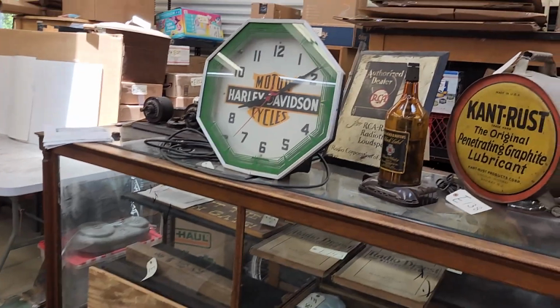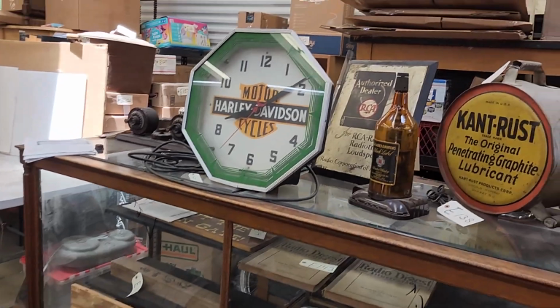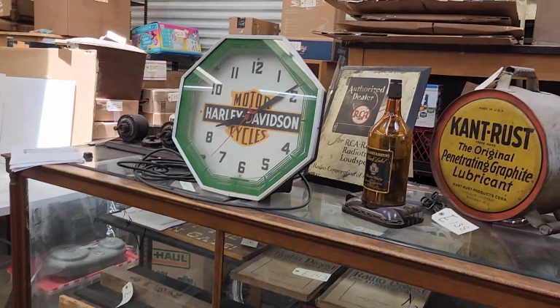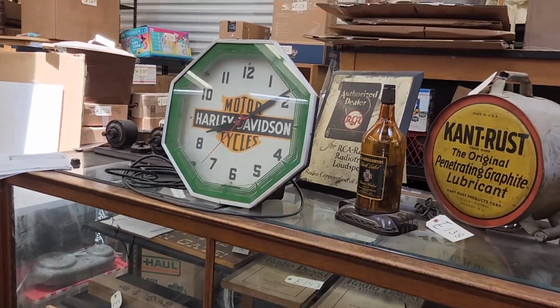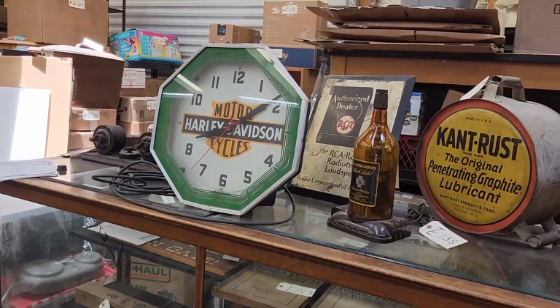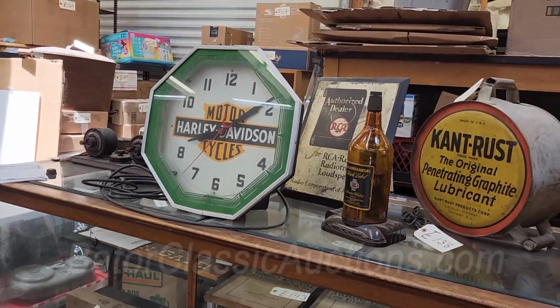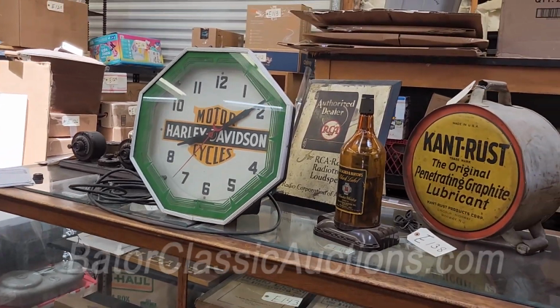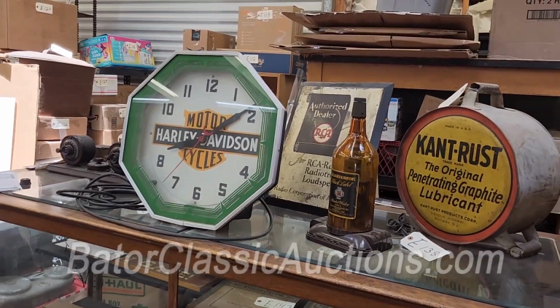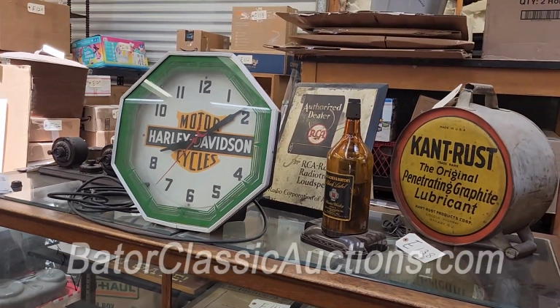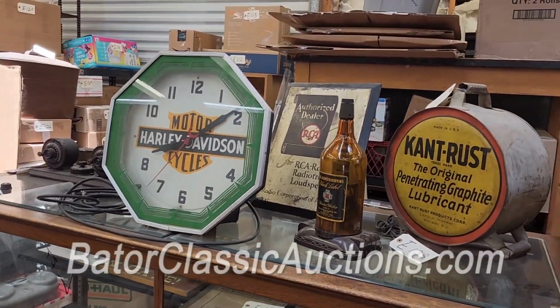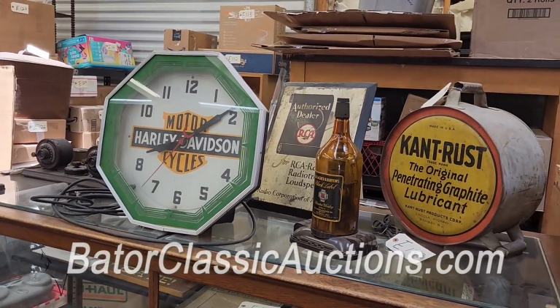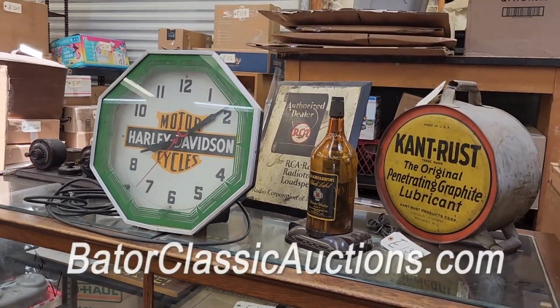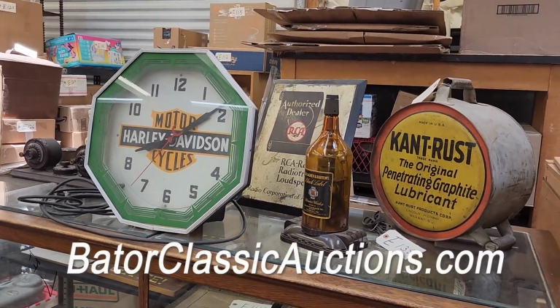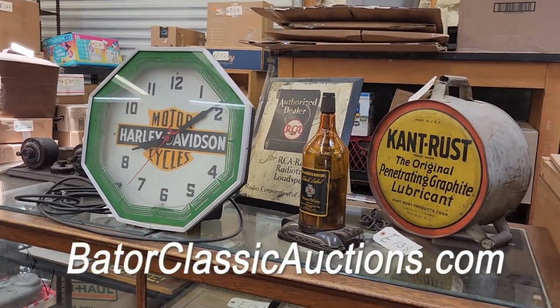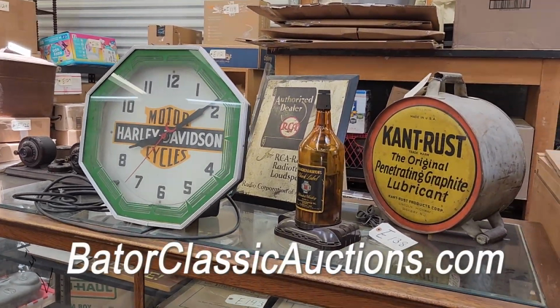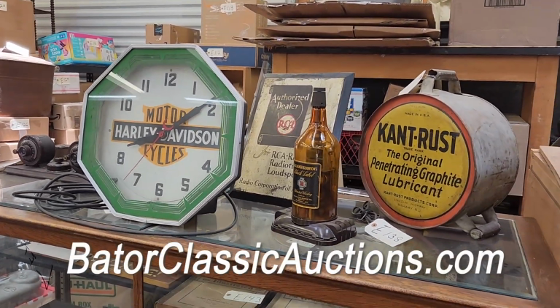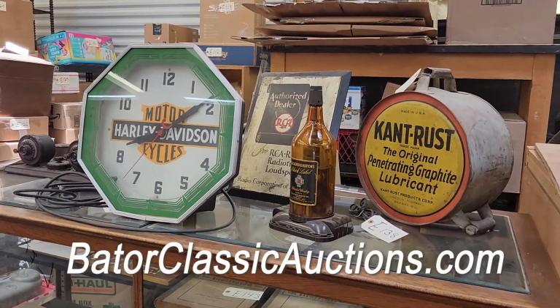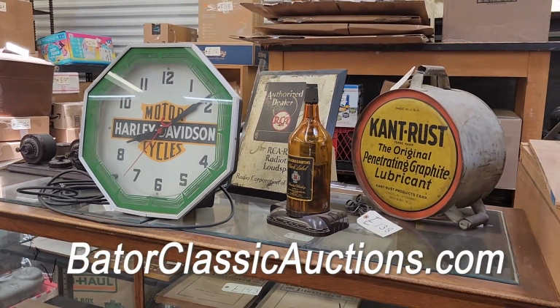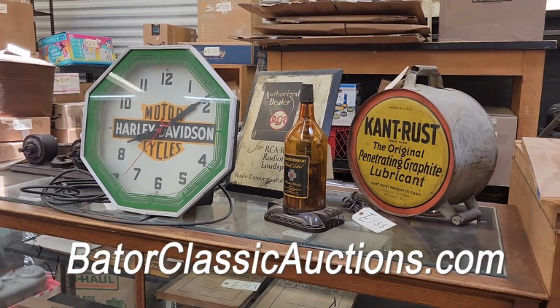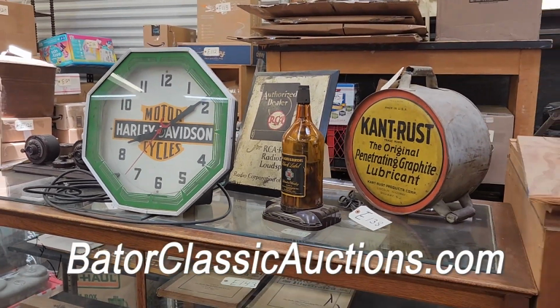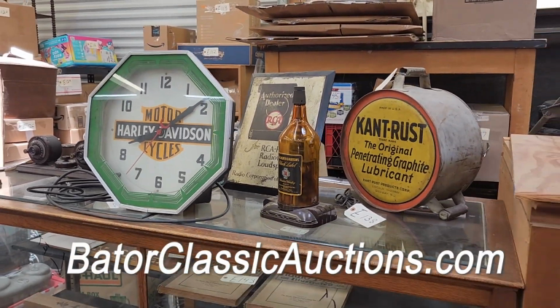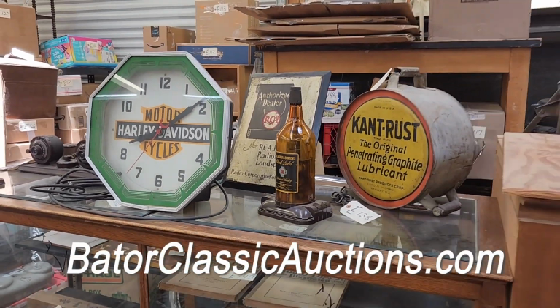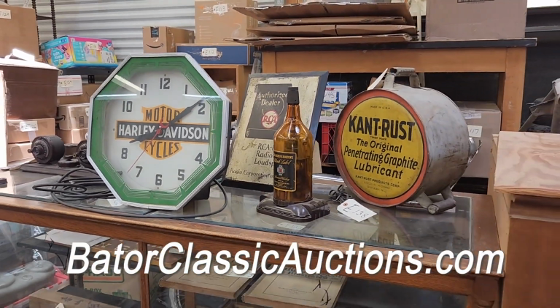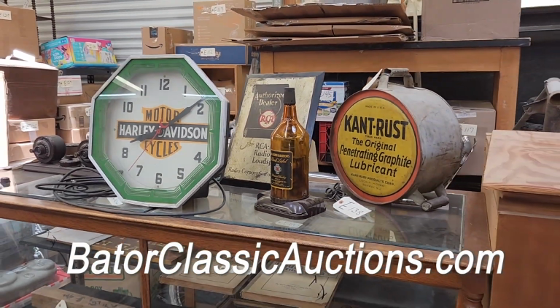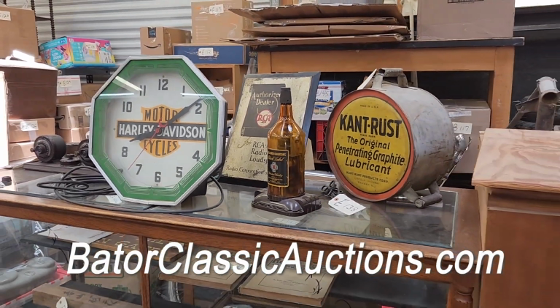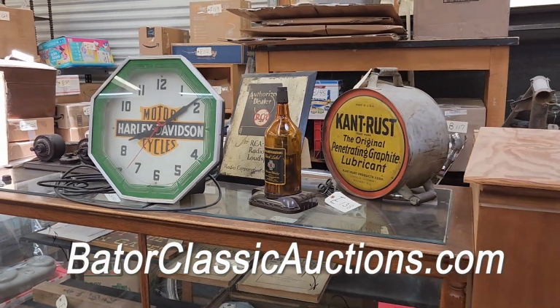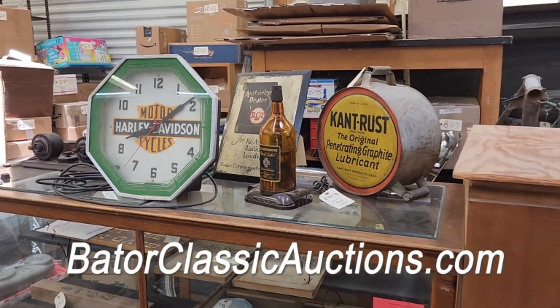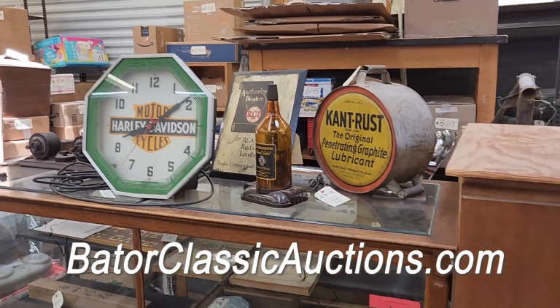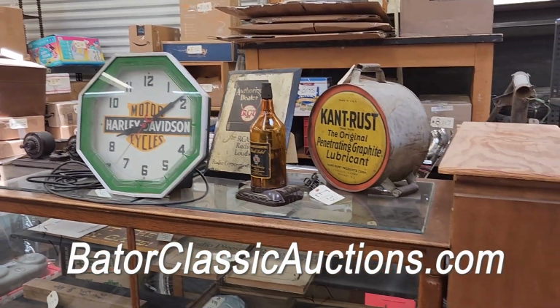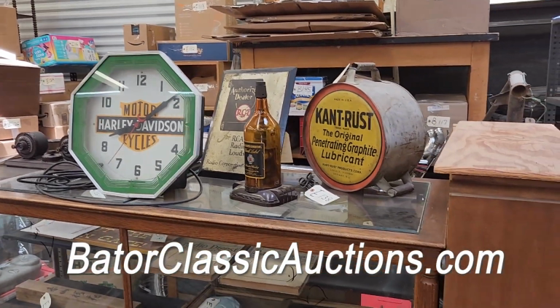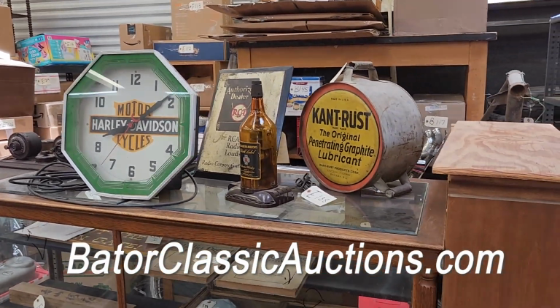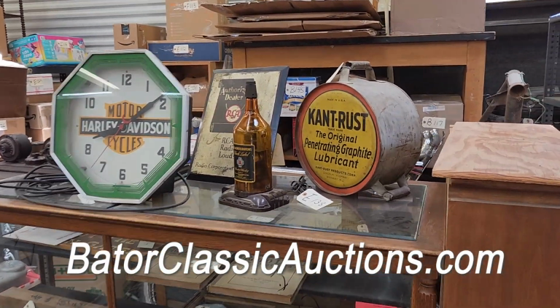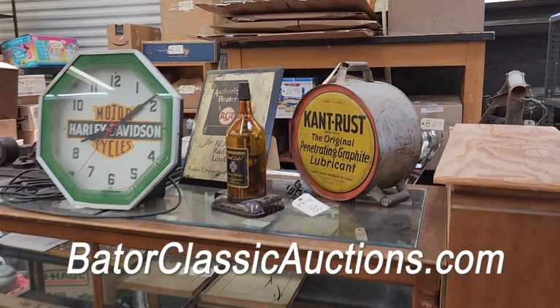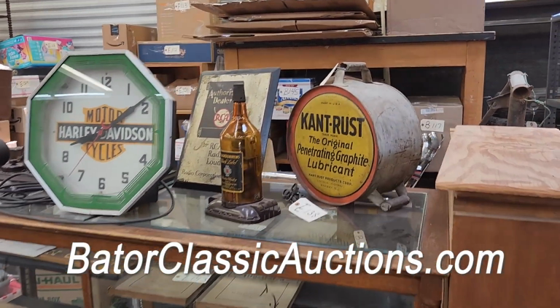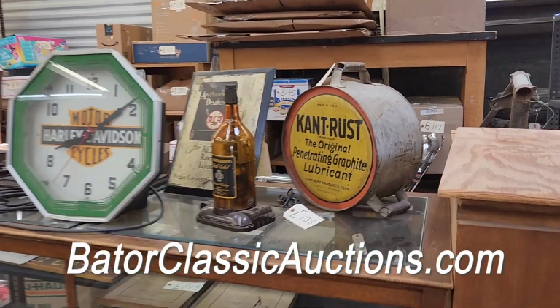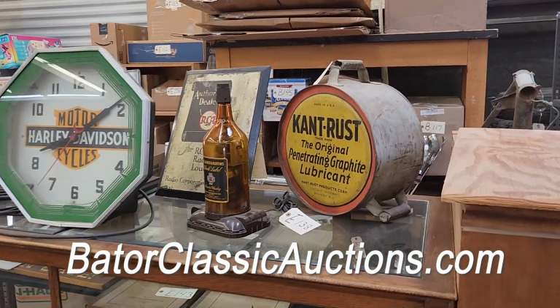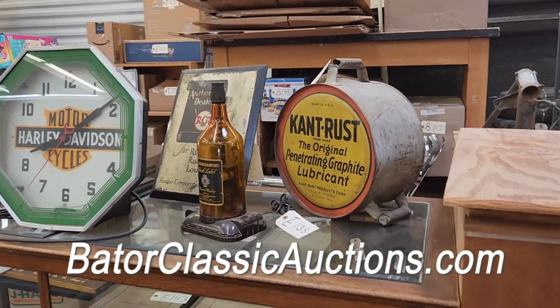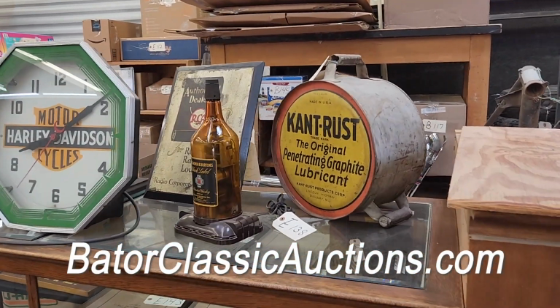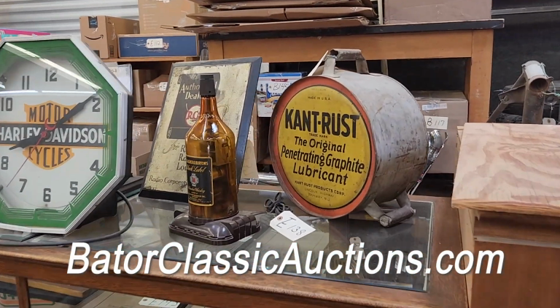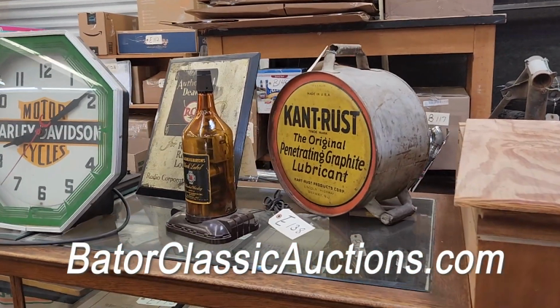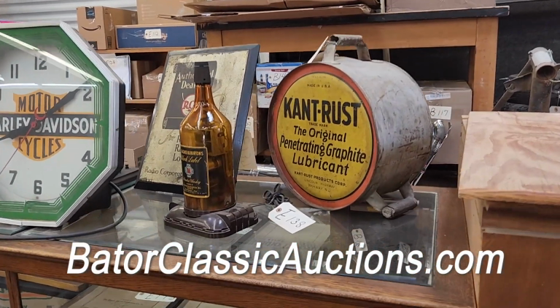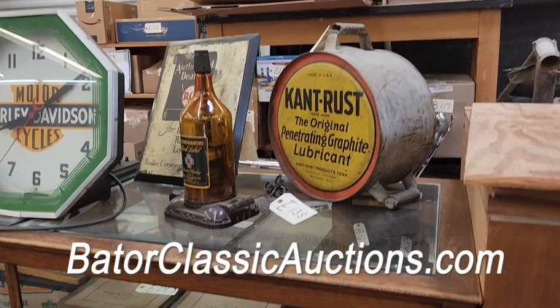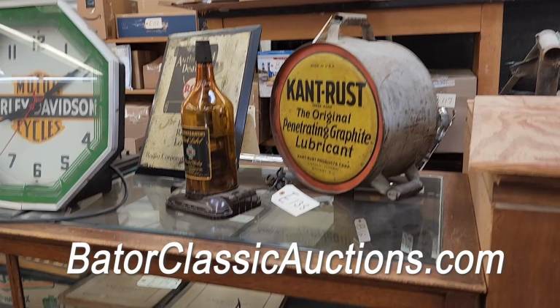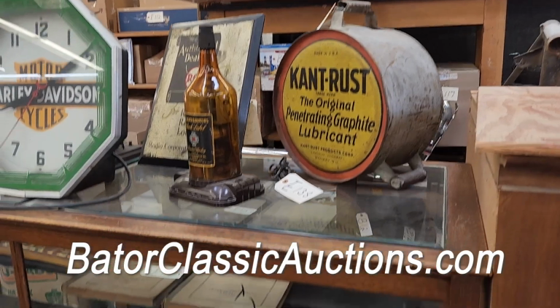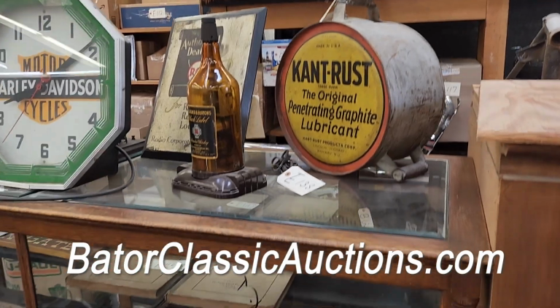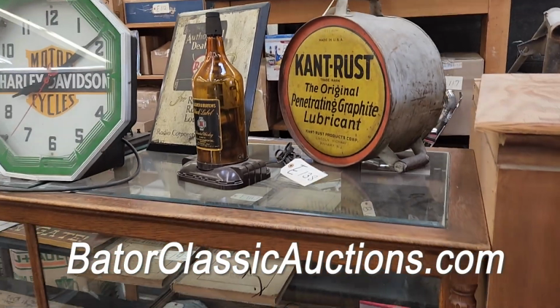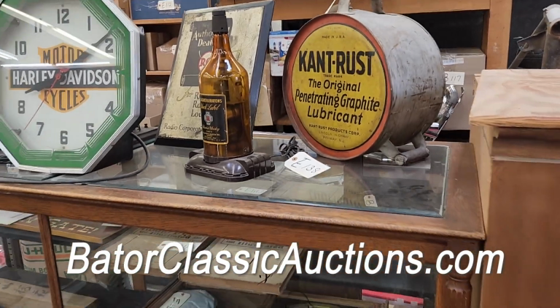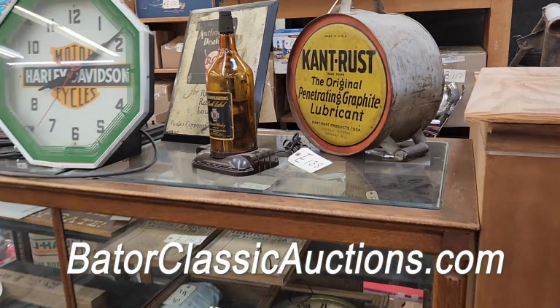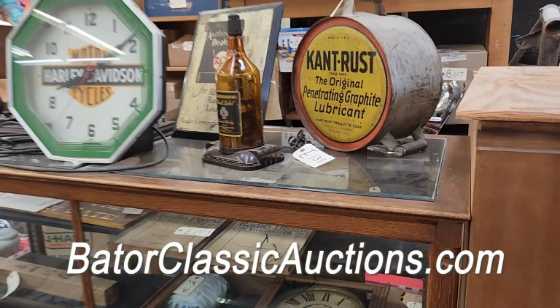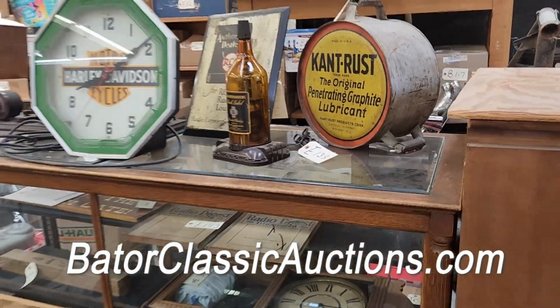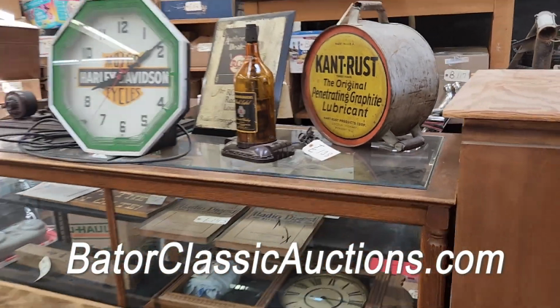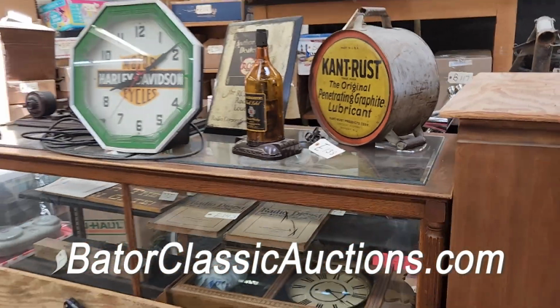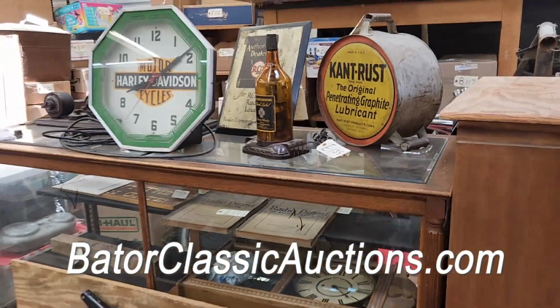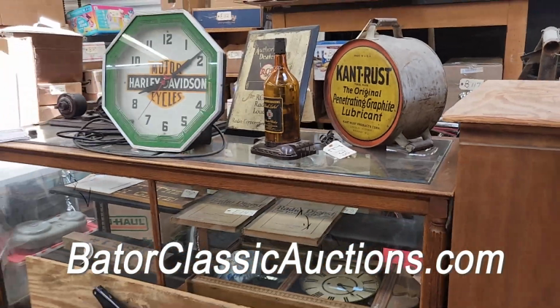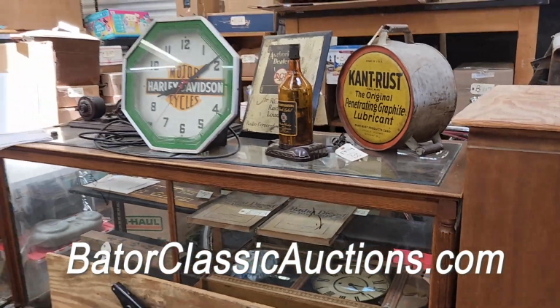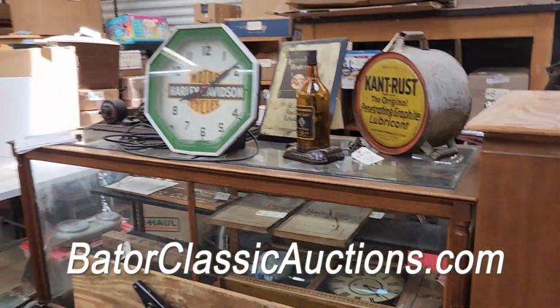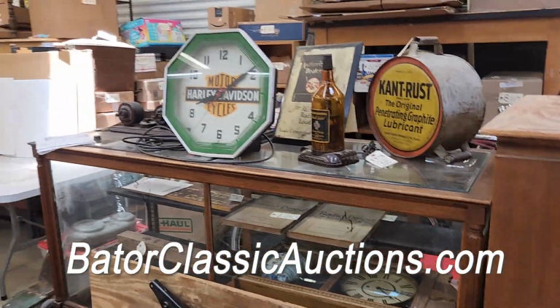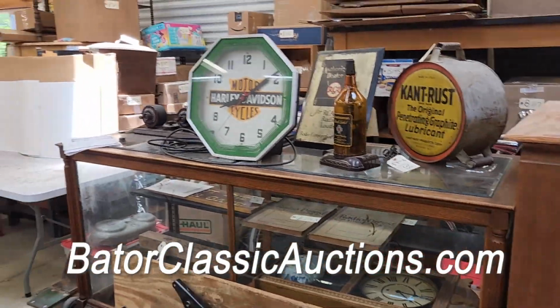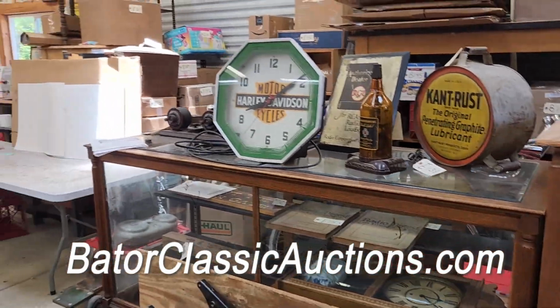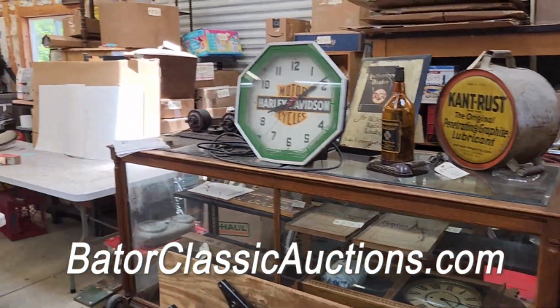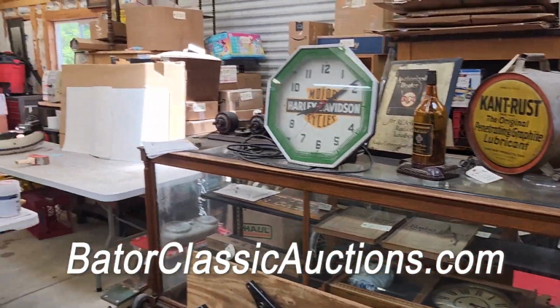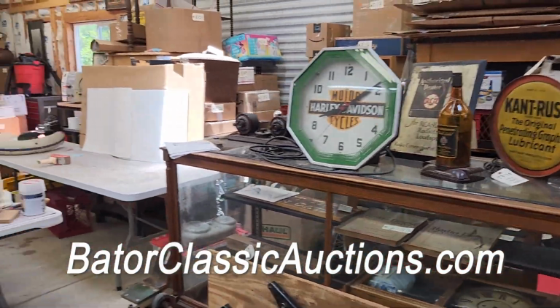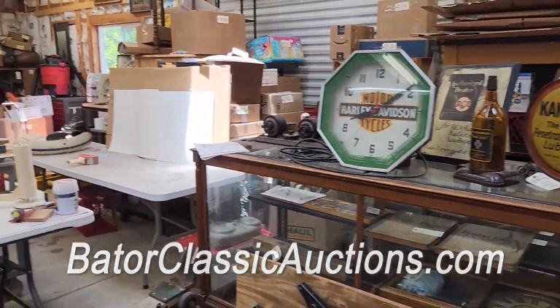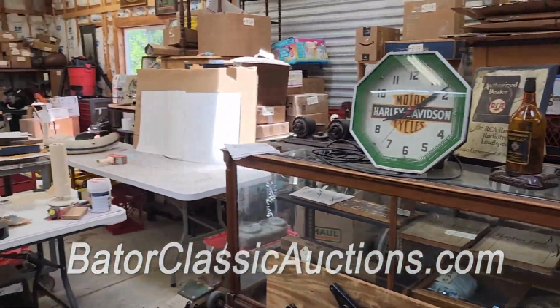We have the collectibles. Look at the Harley-Davidson — that's an original clock. It lights up, it works, it's great. The can't-rust oil can. Even the cabinet. All selling at no reserve.